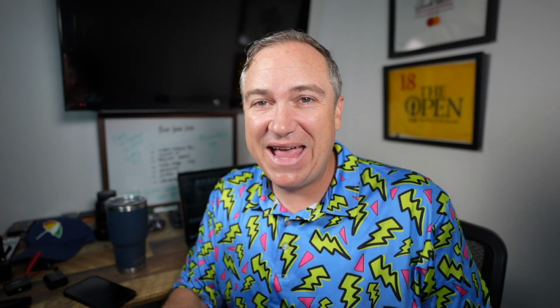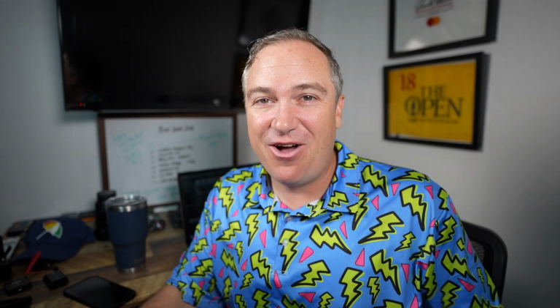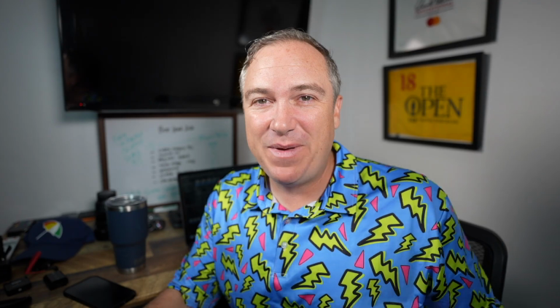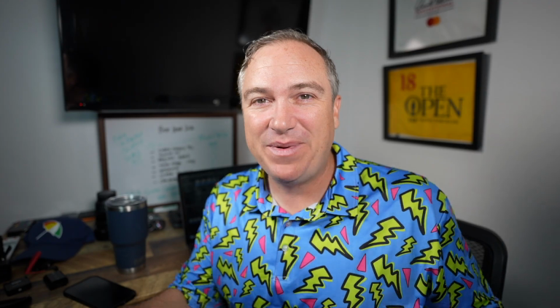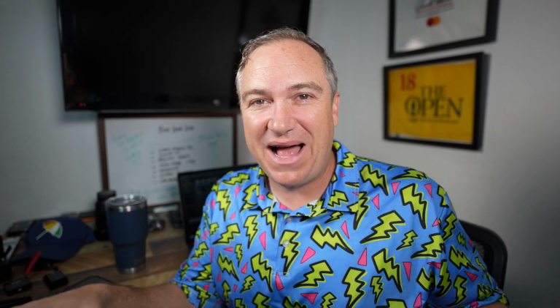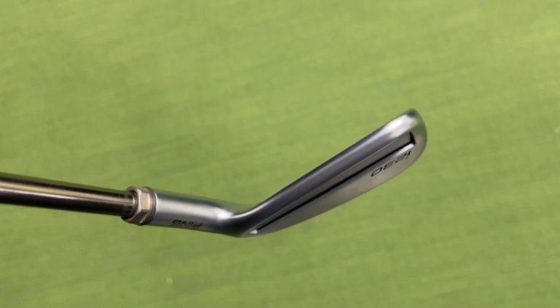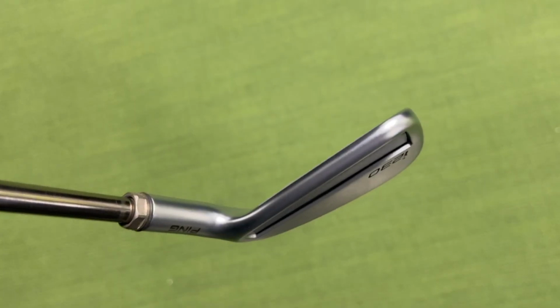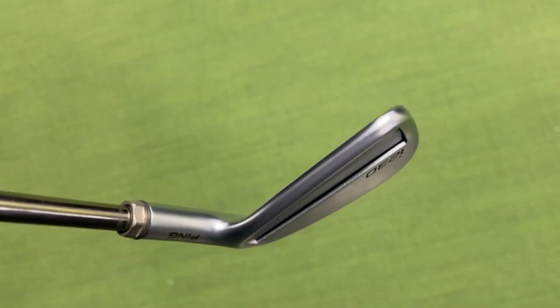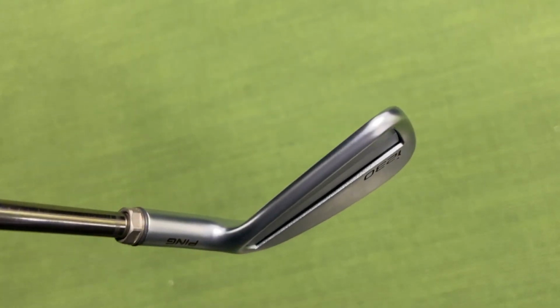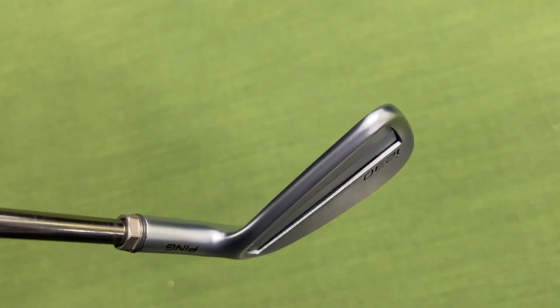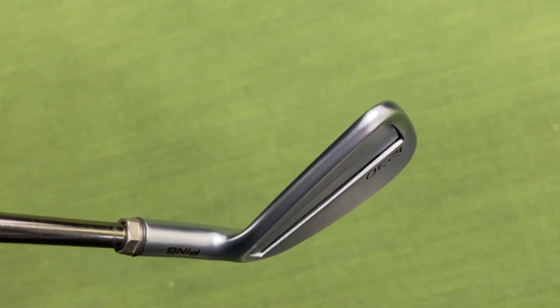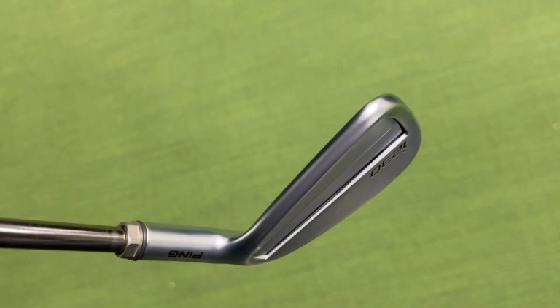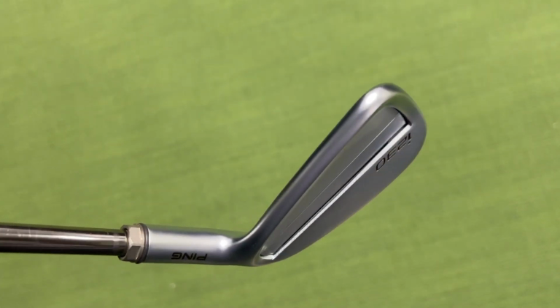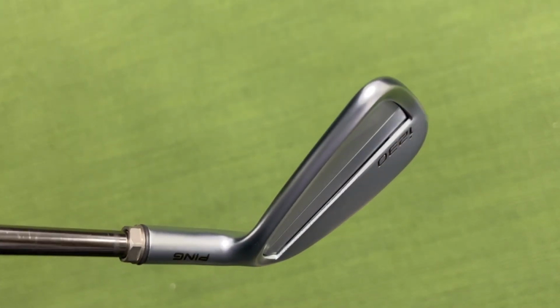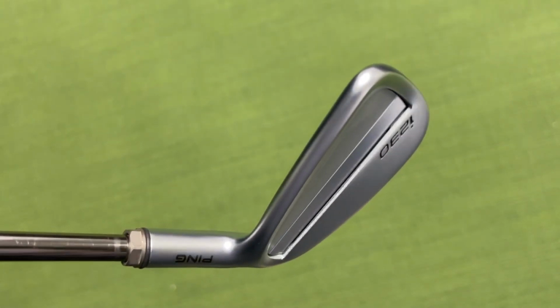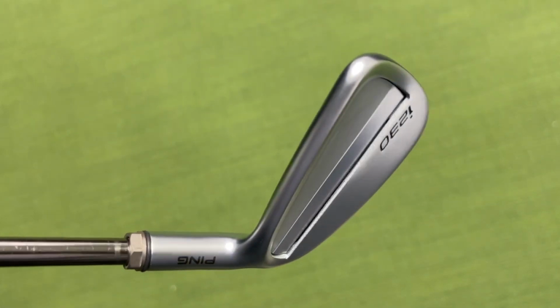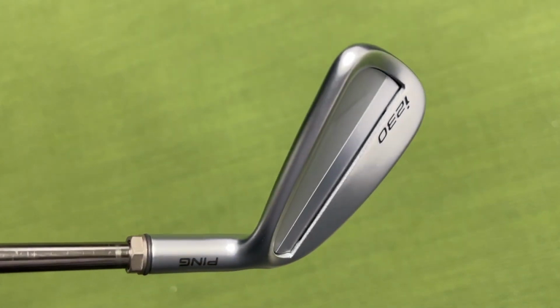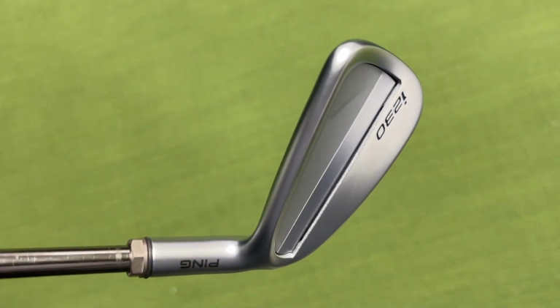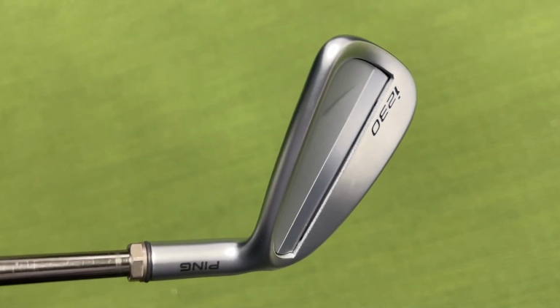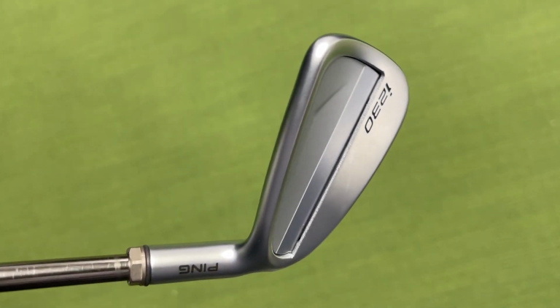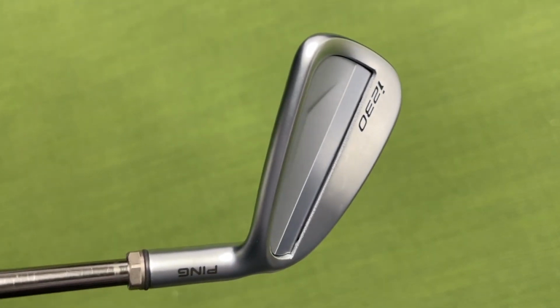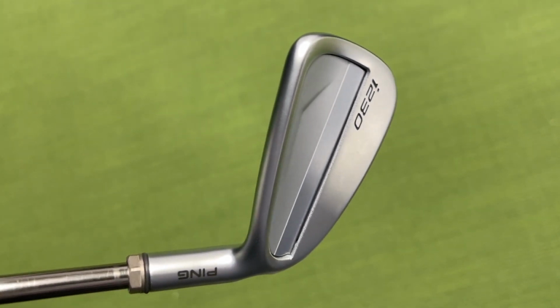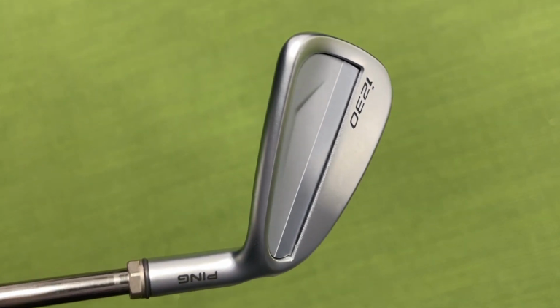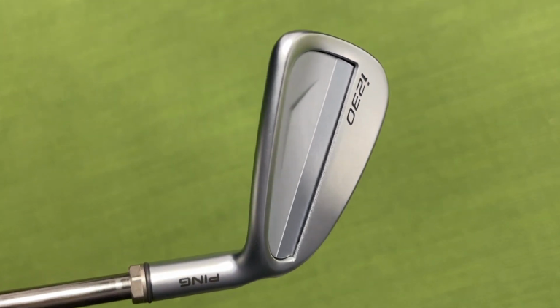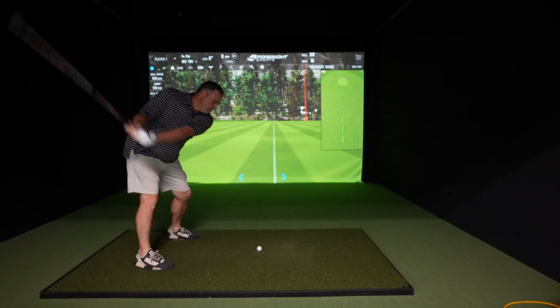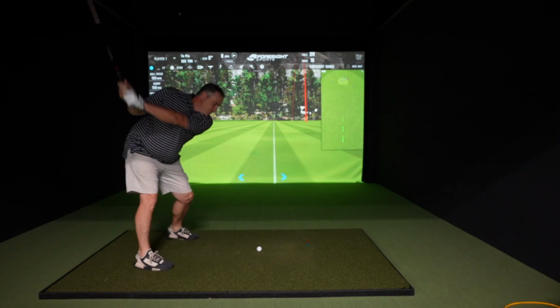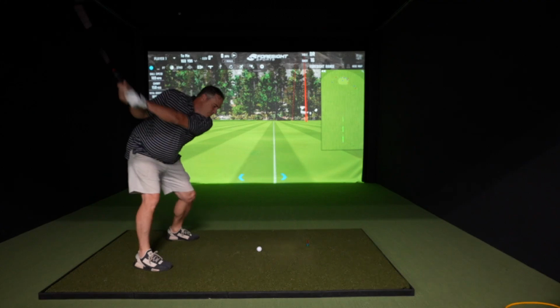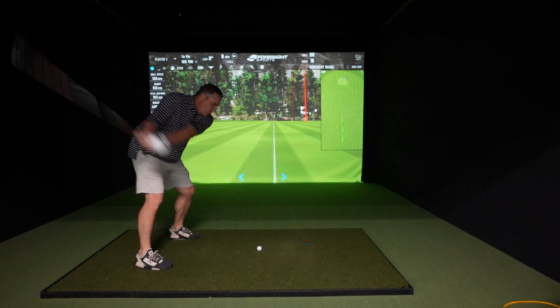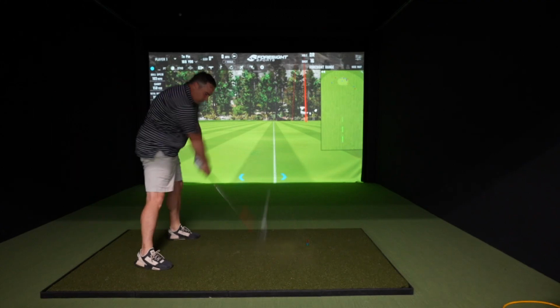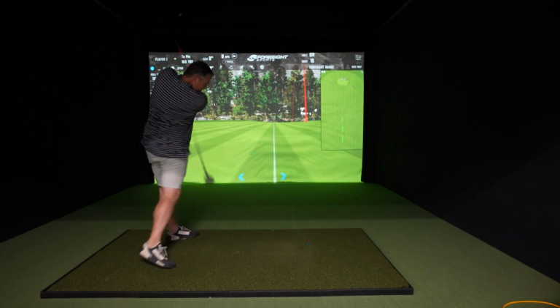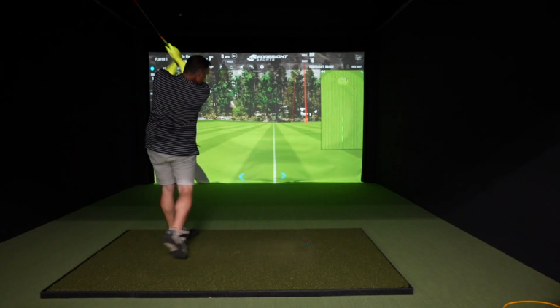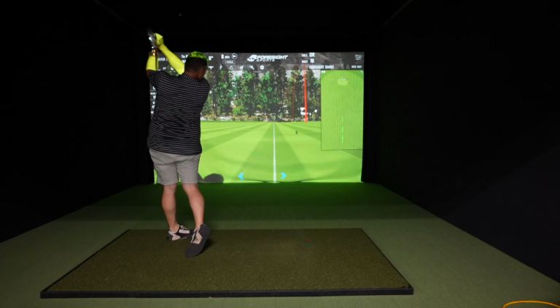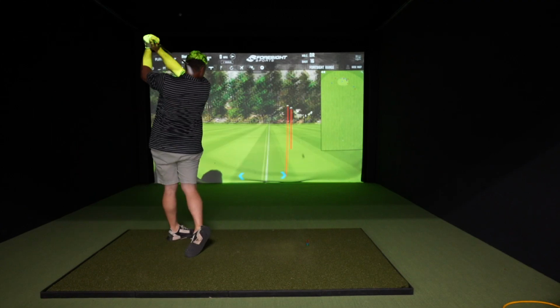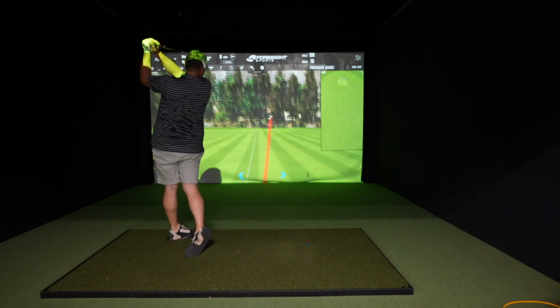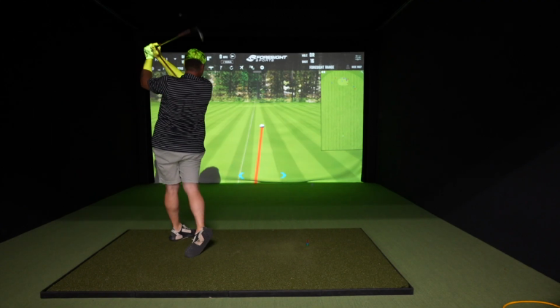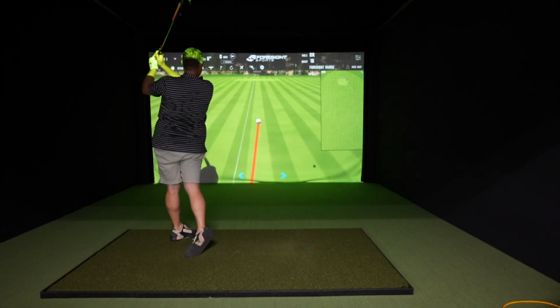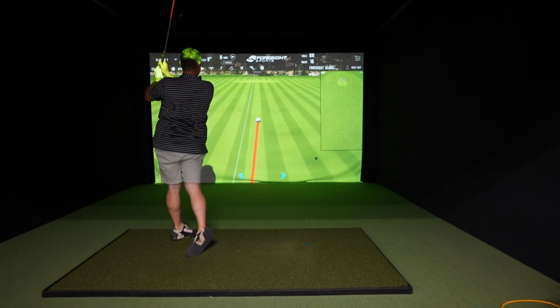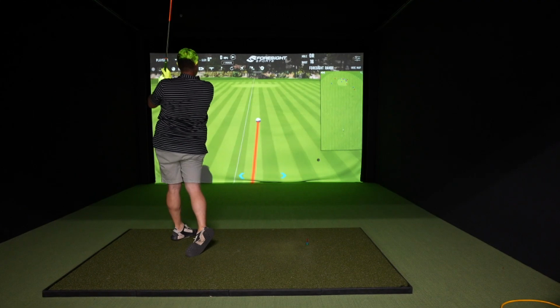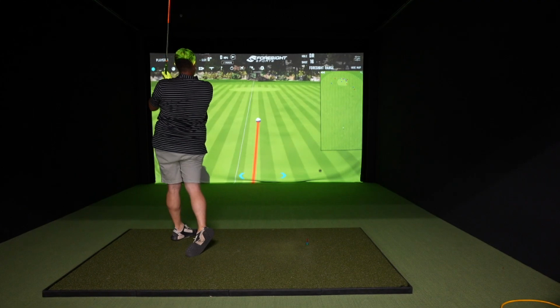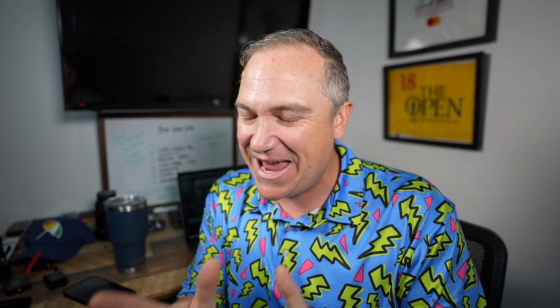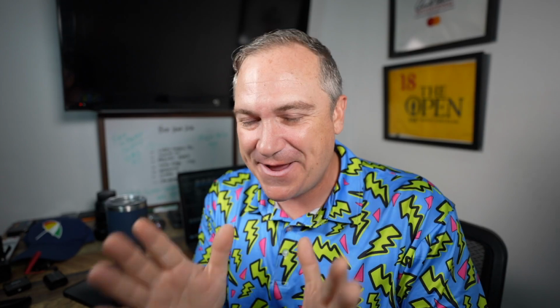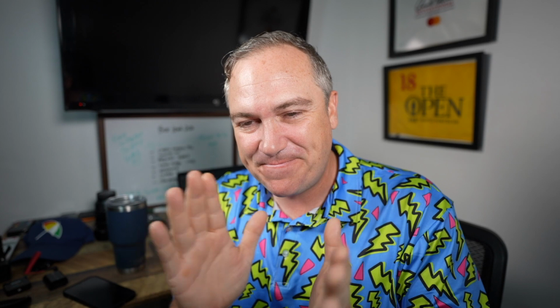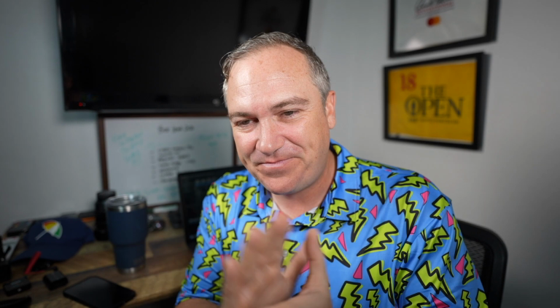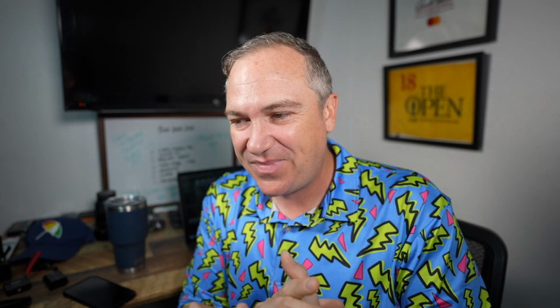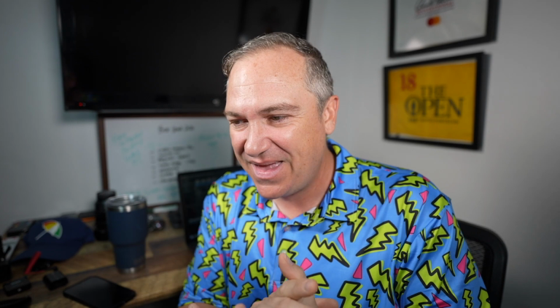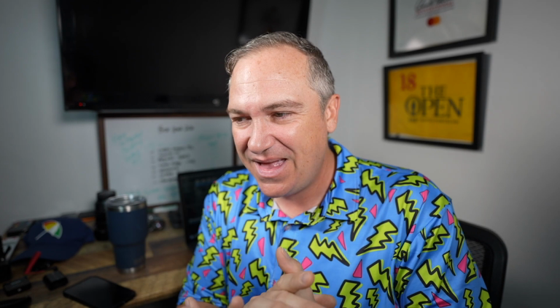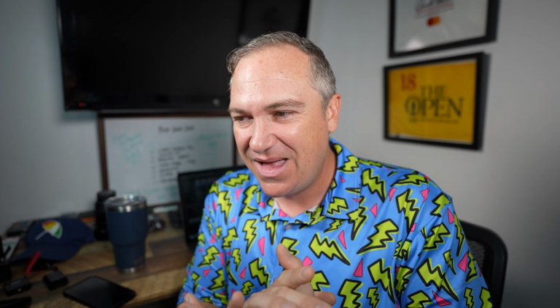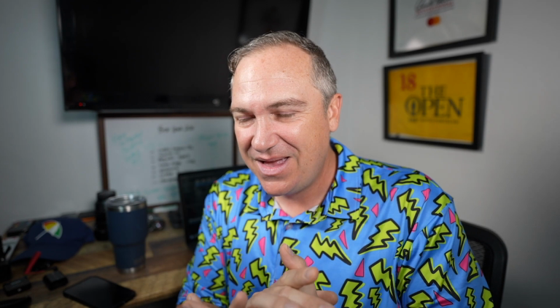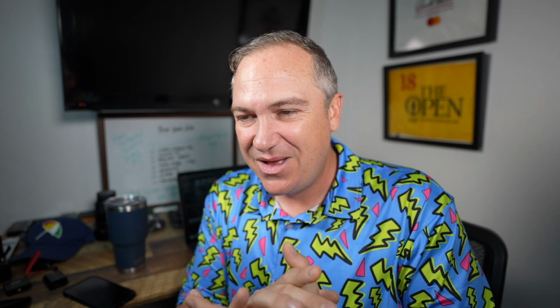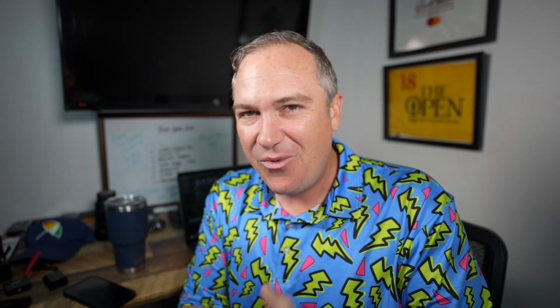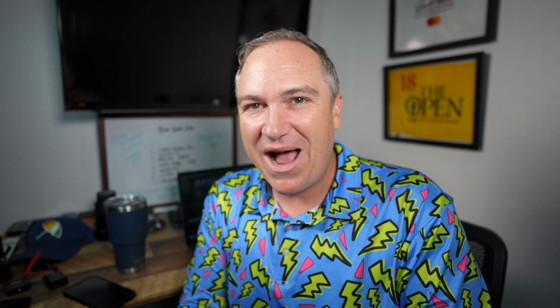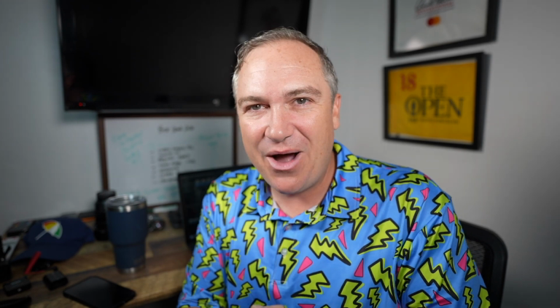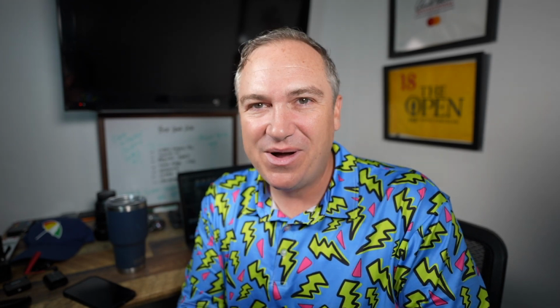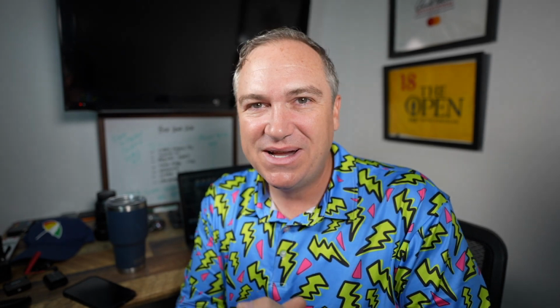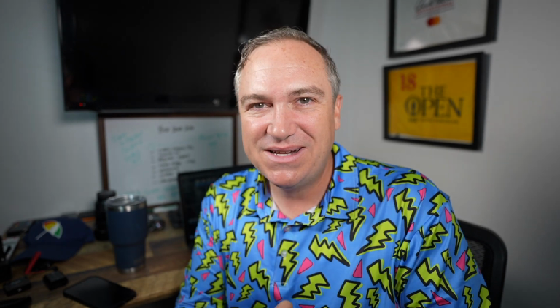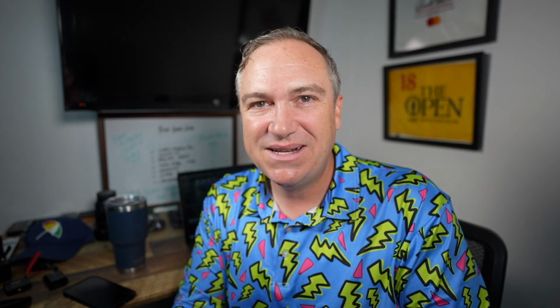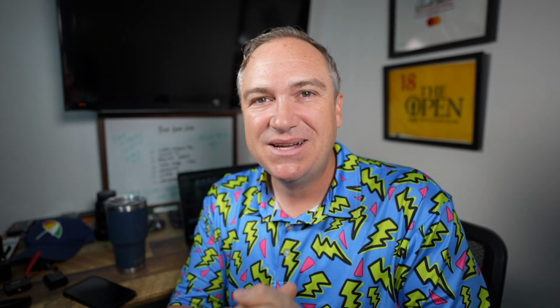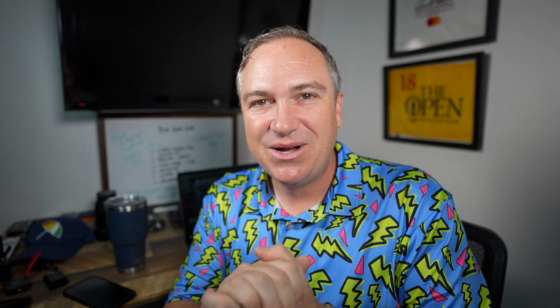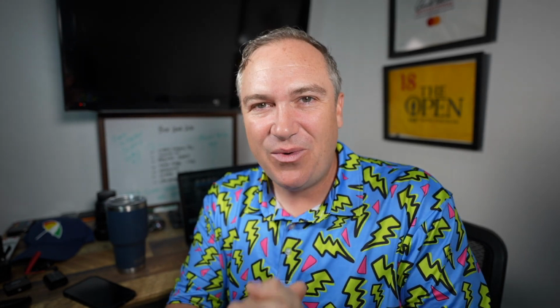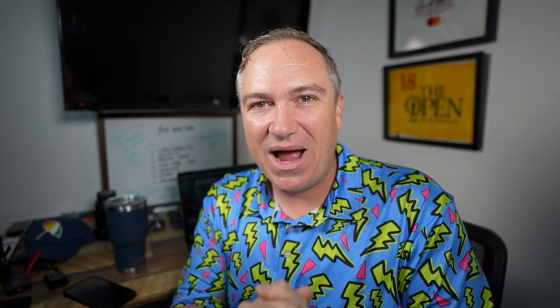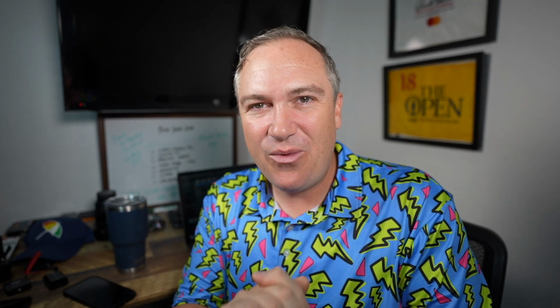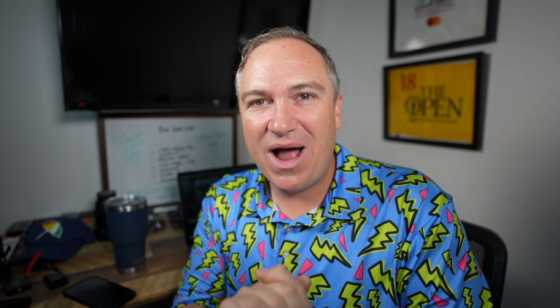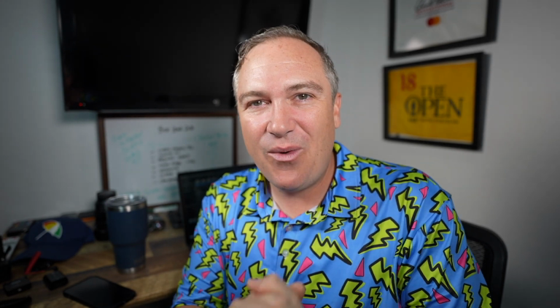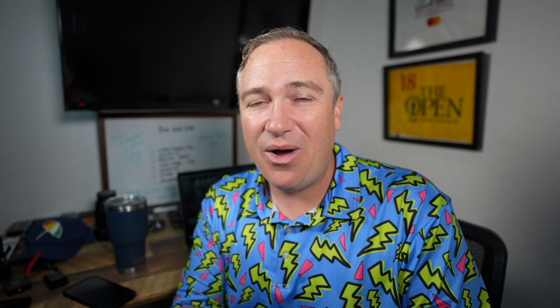Hey golf people, I had a chance to check out the Ping i230s and I've got to say — wow.